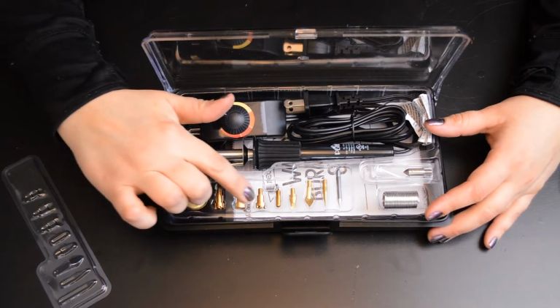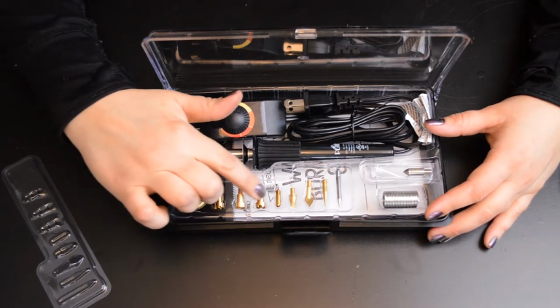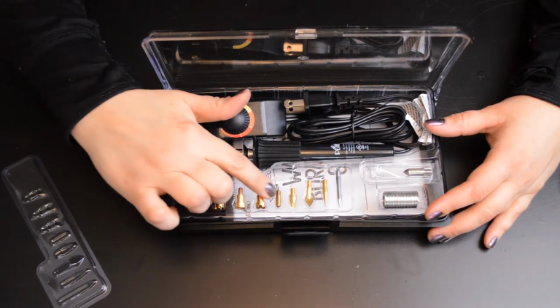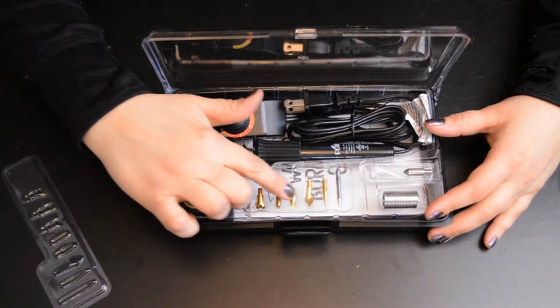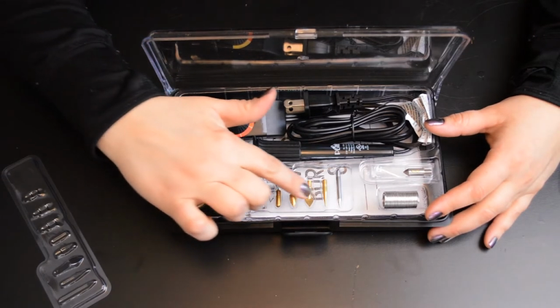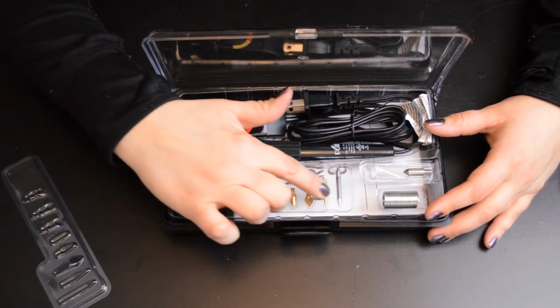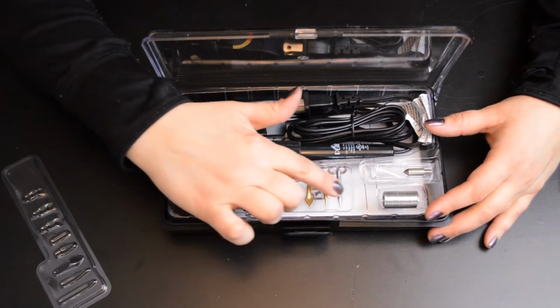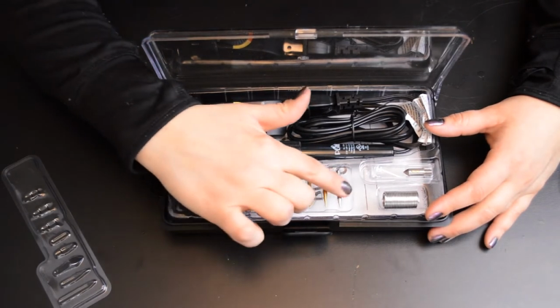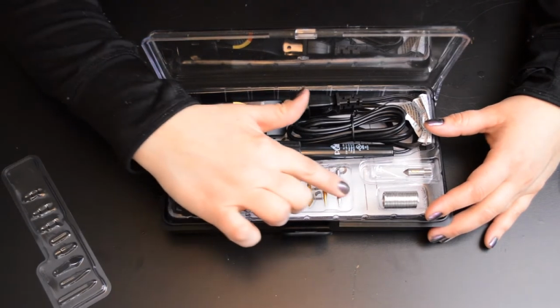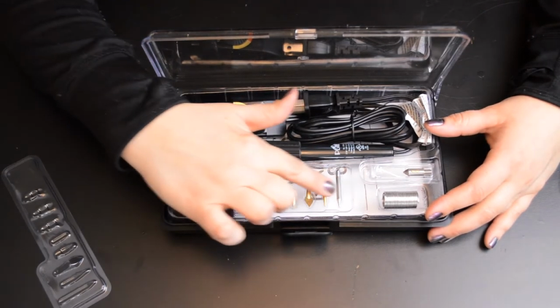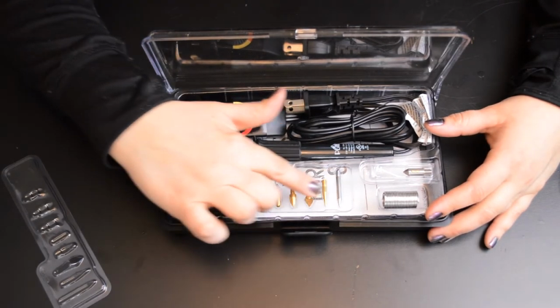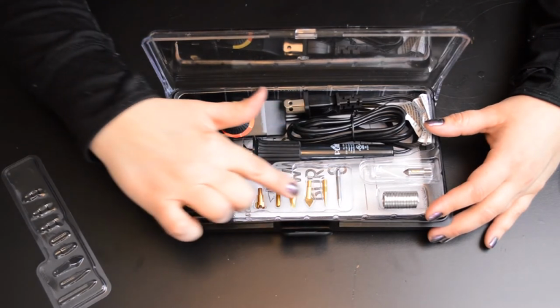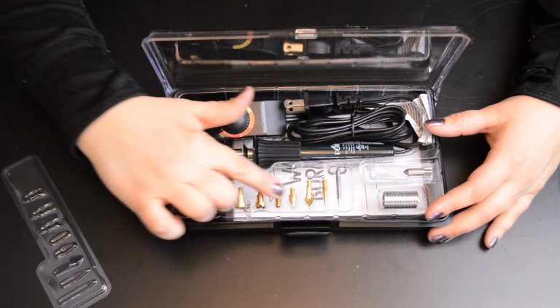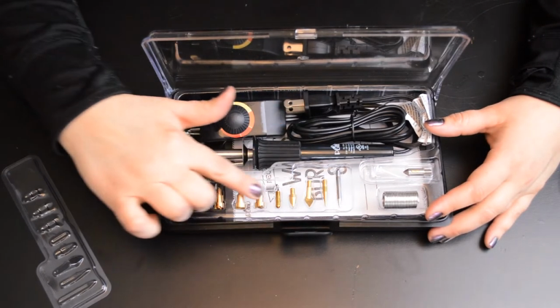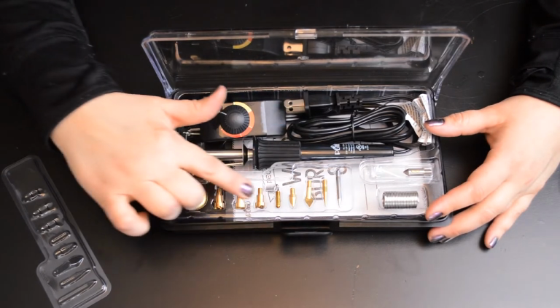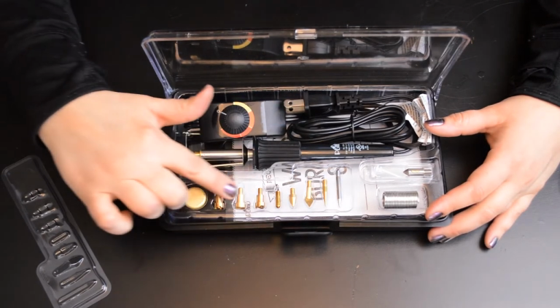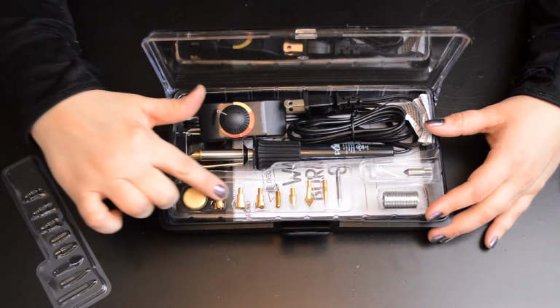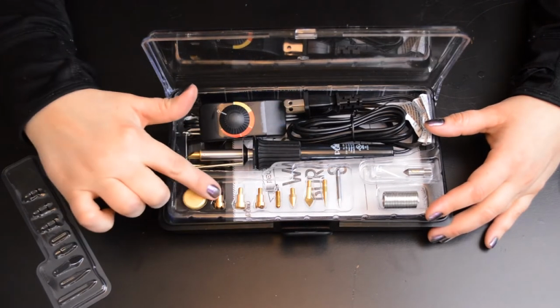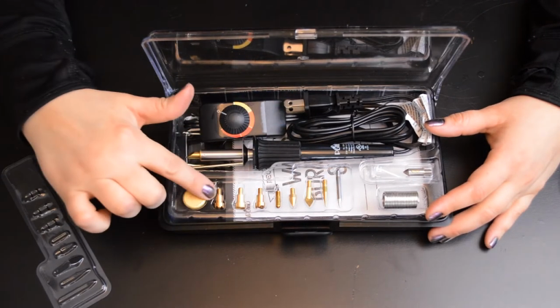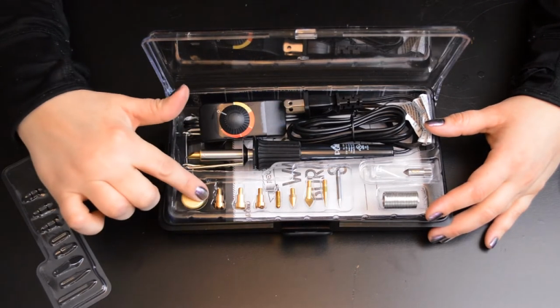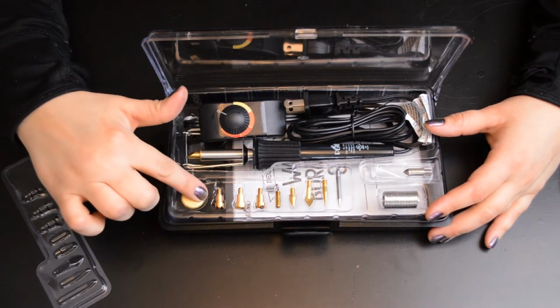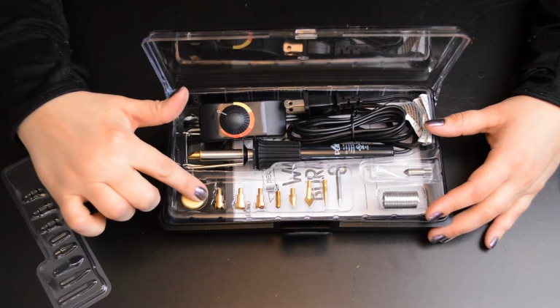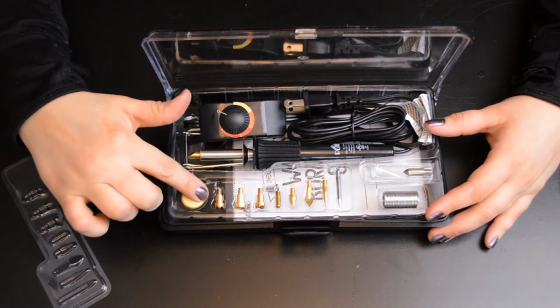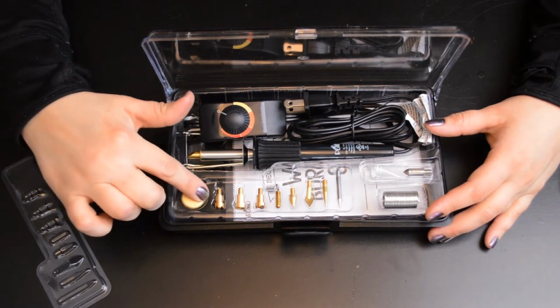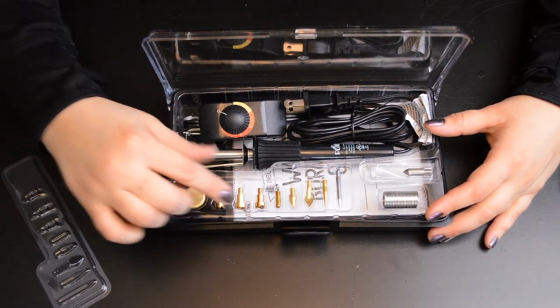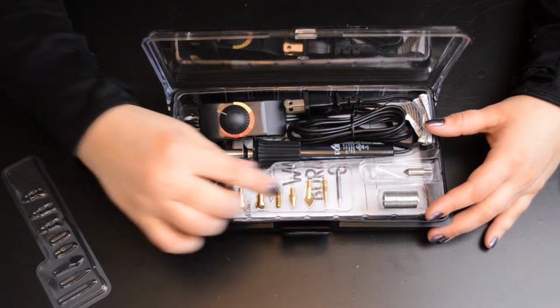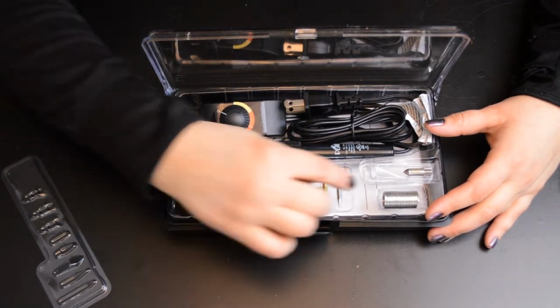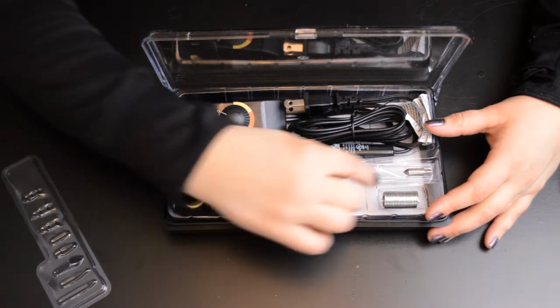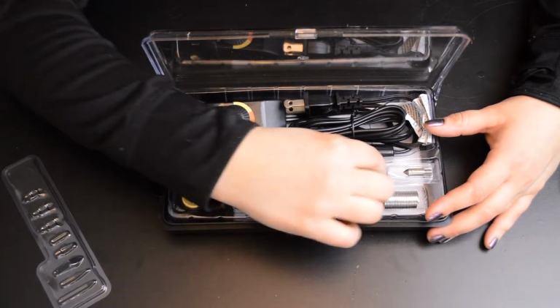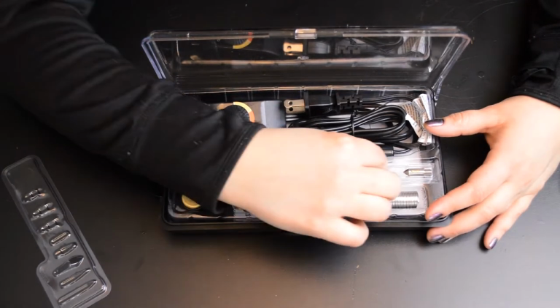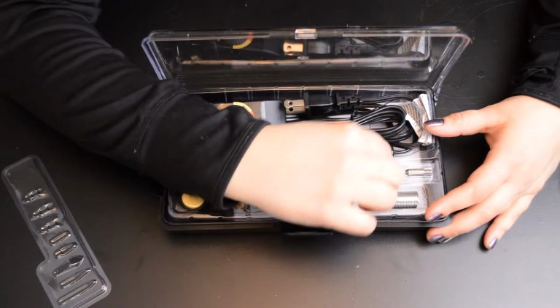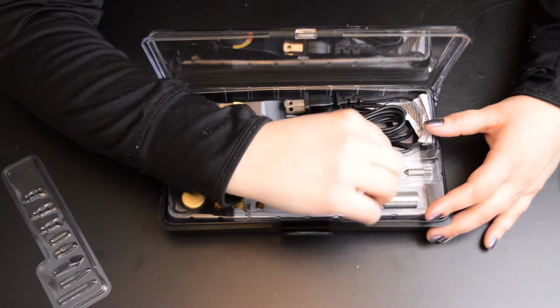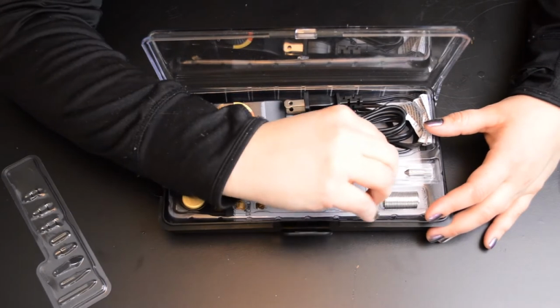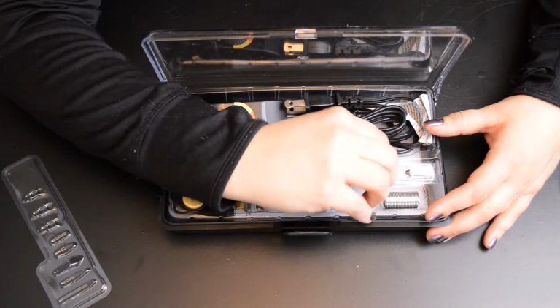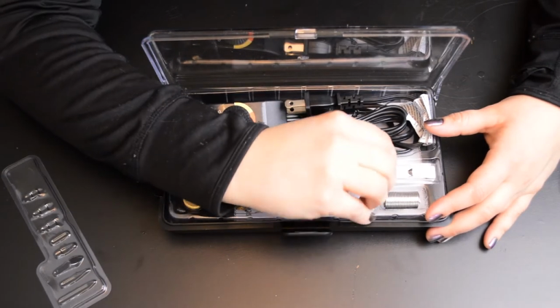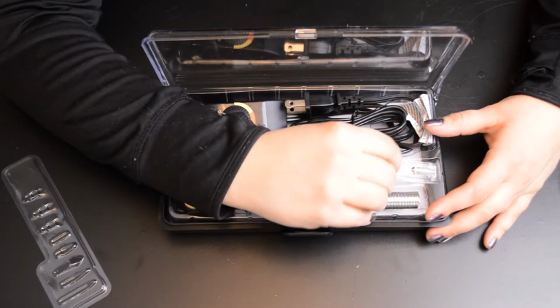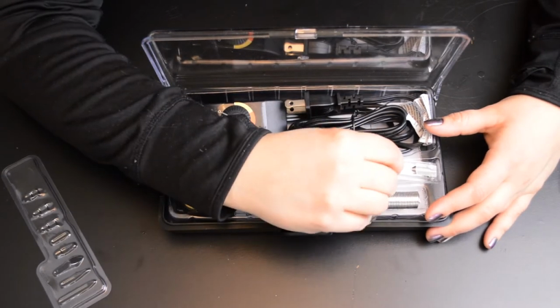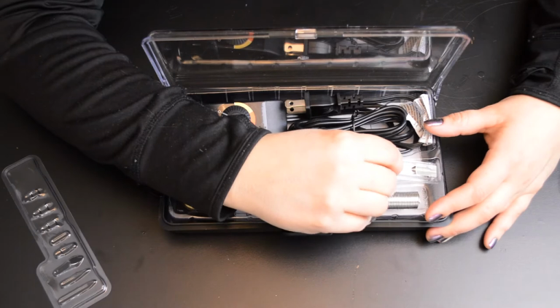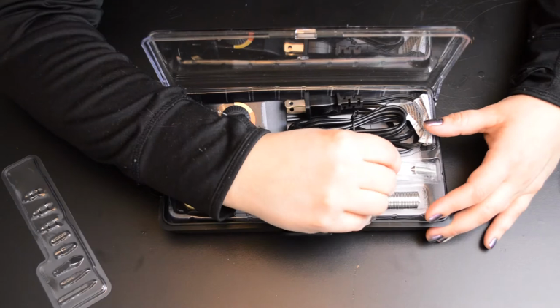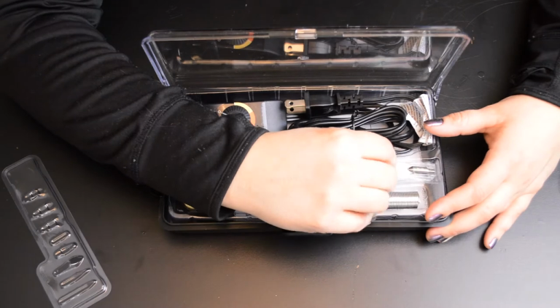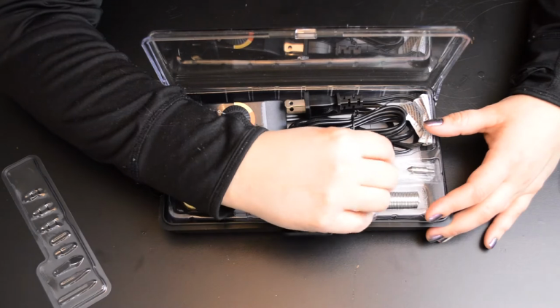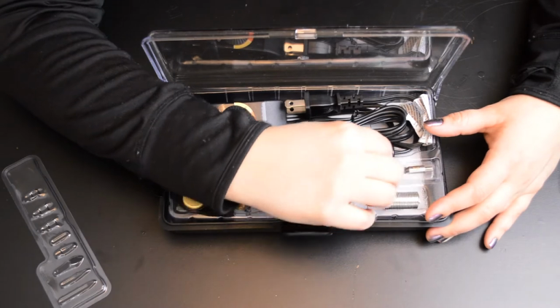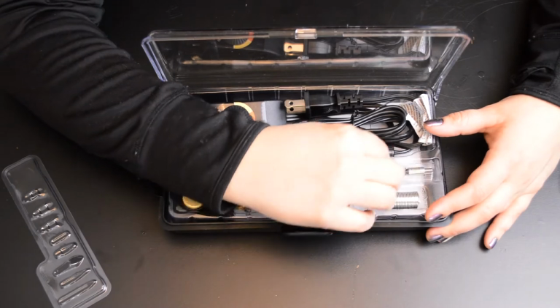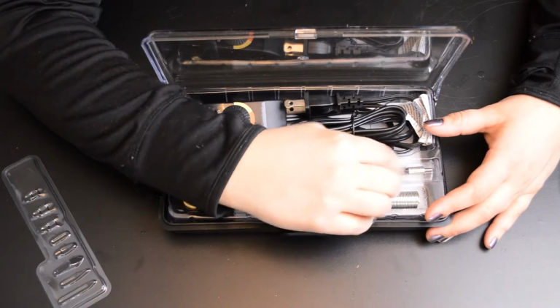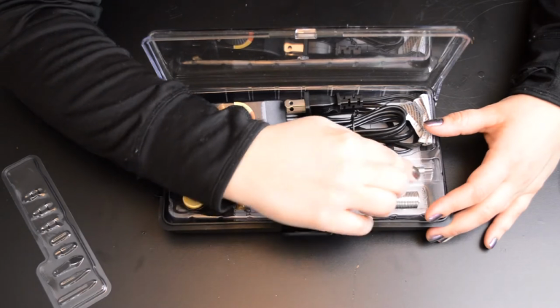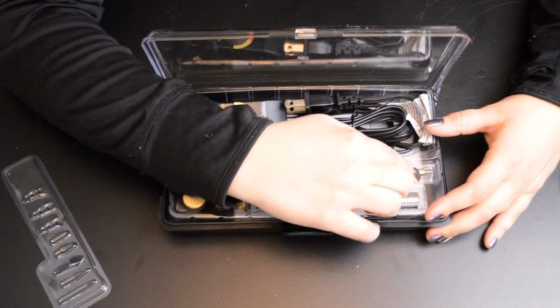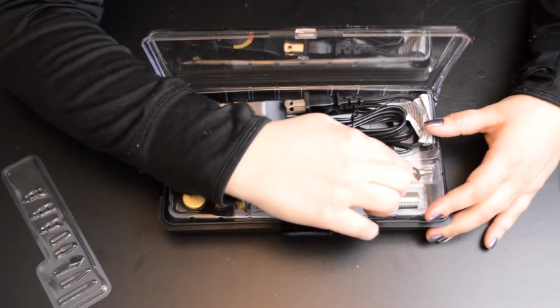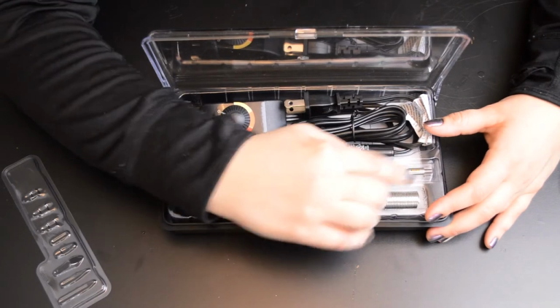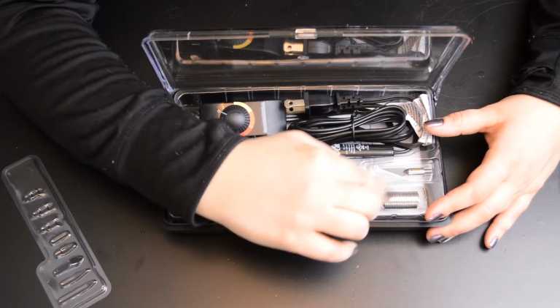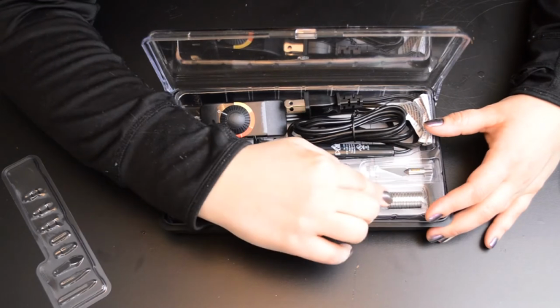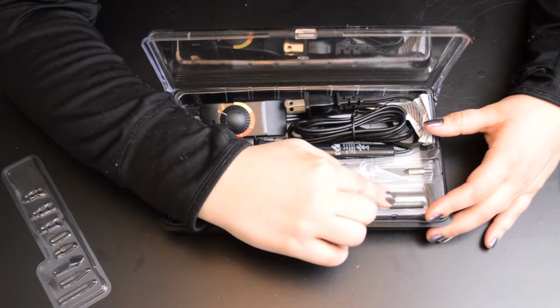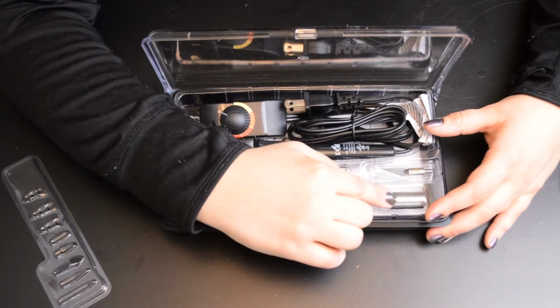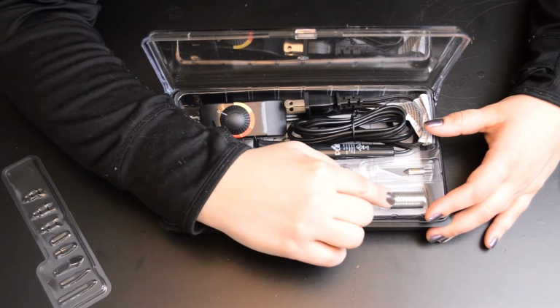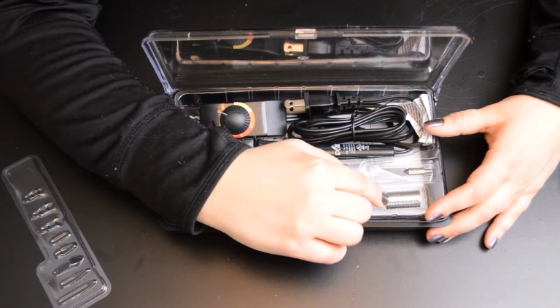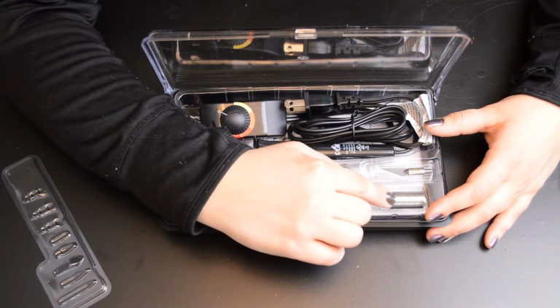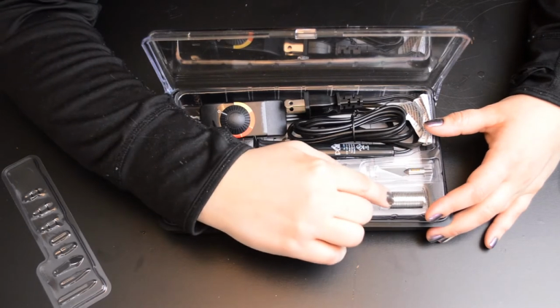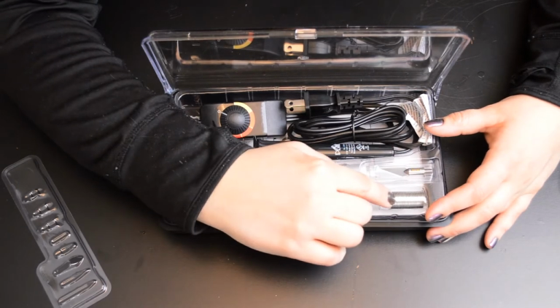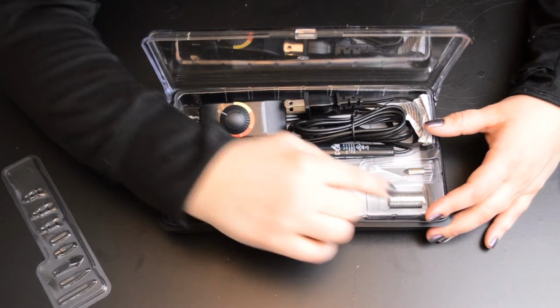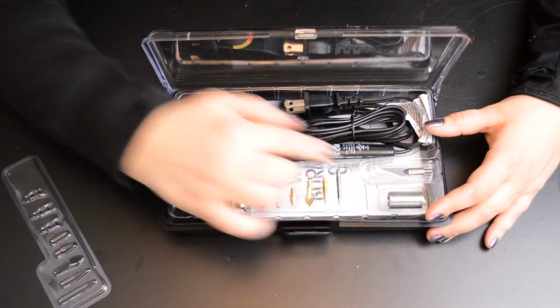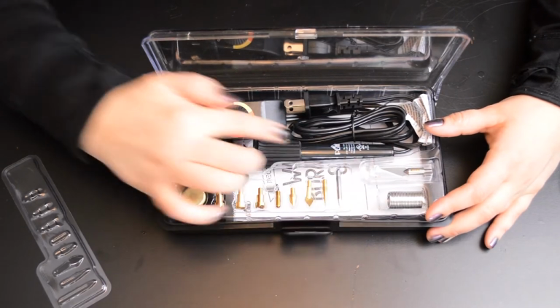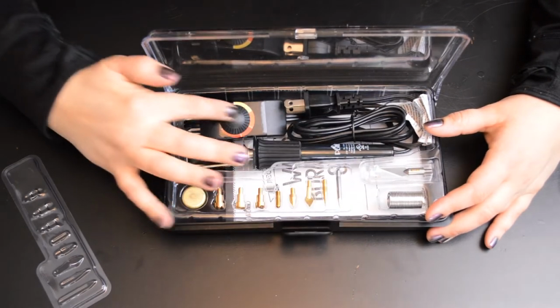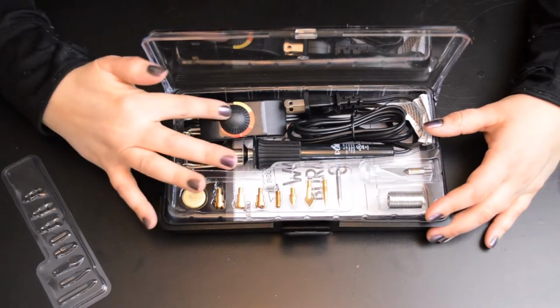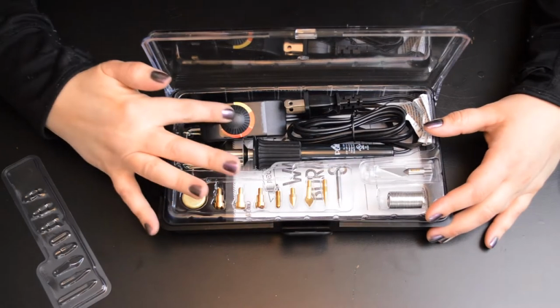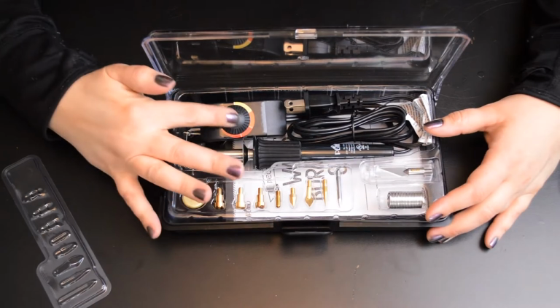The kit comes with several different tips, a stand, and the tool itself, which has several different heat settings.